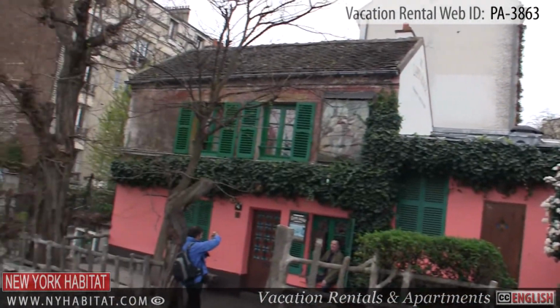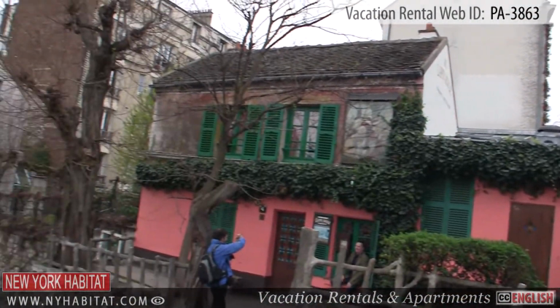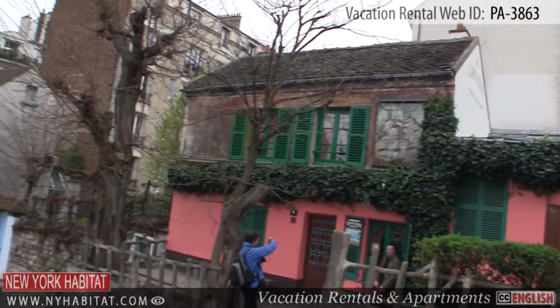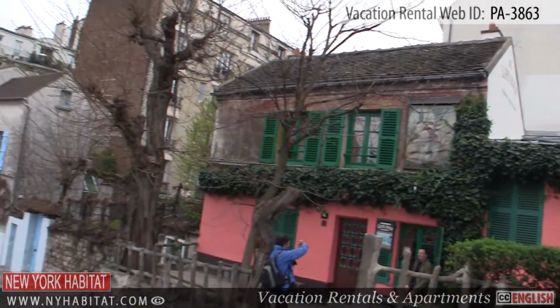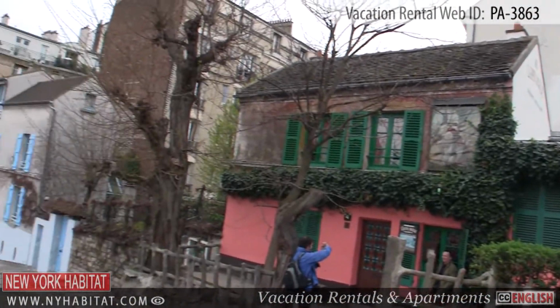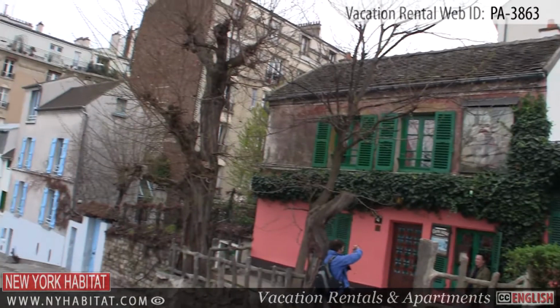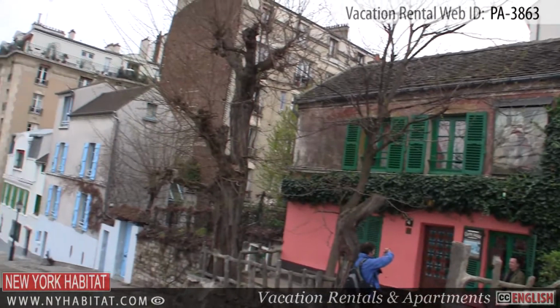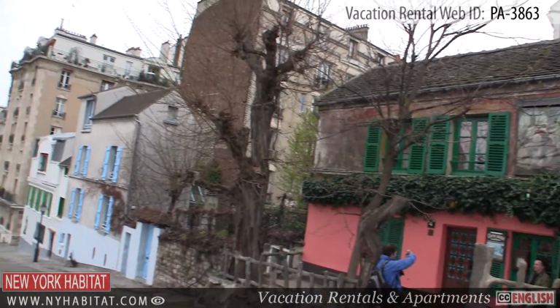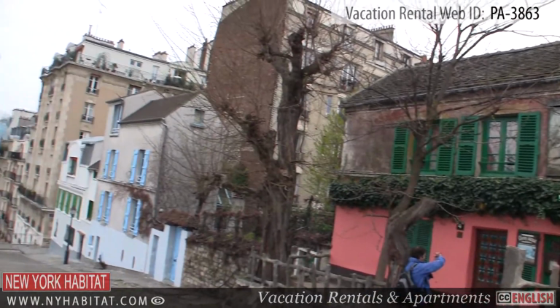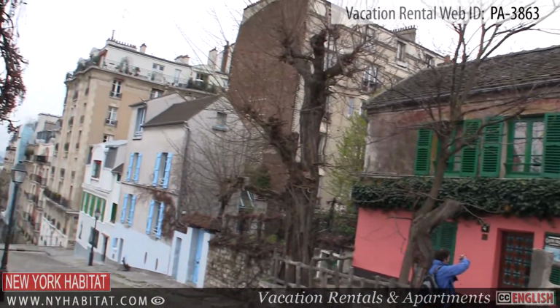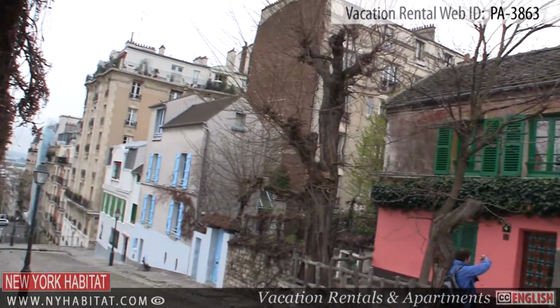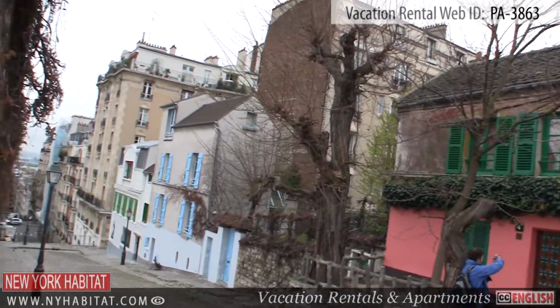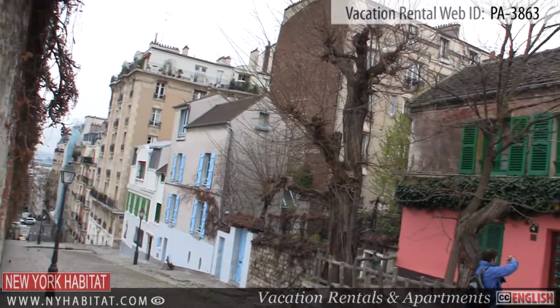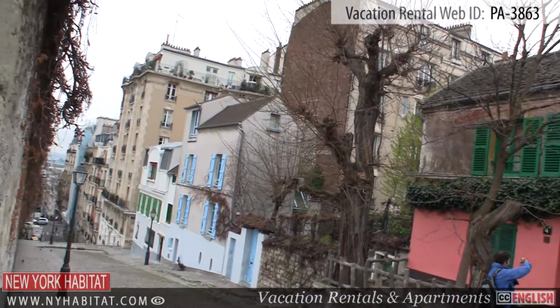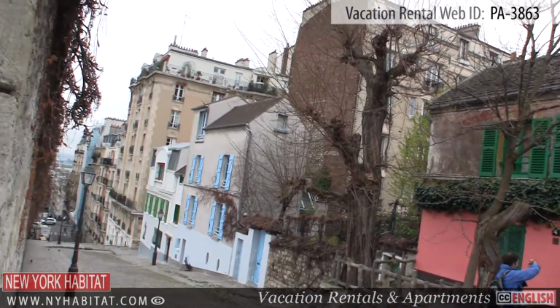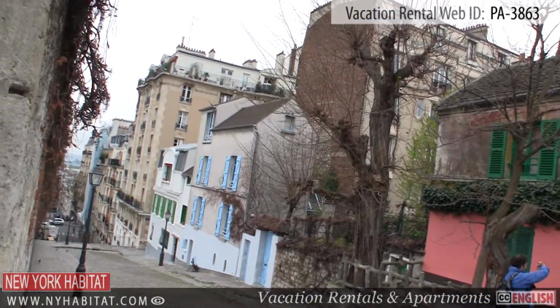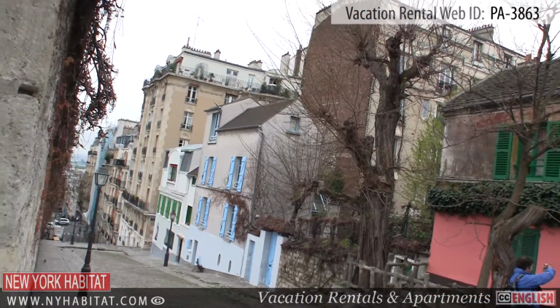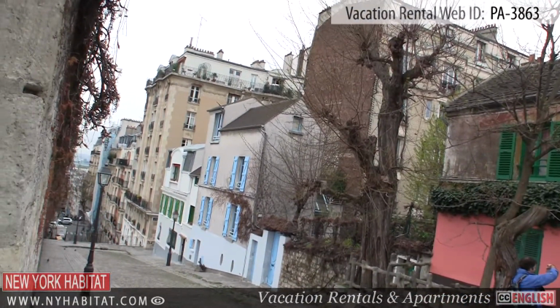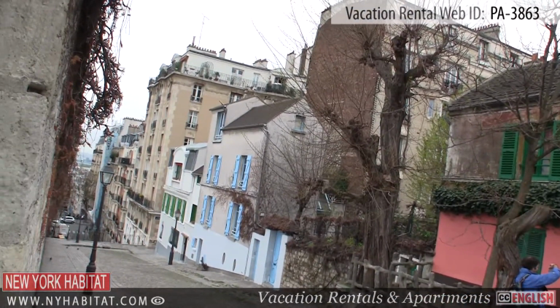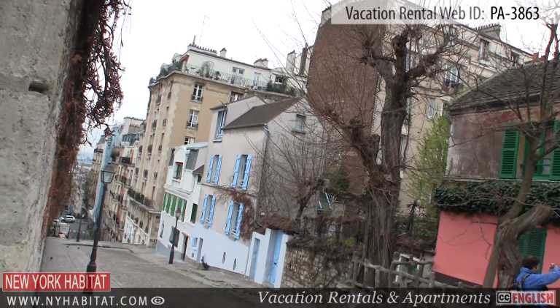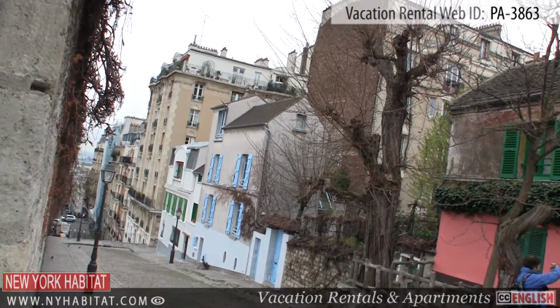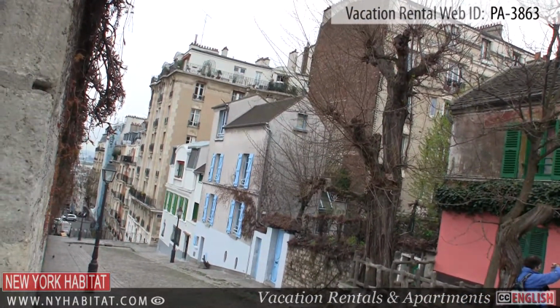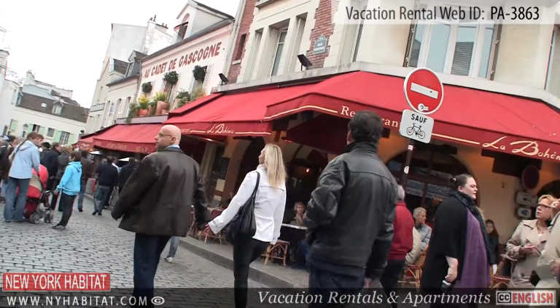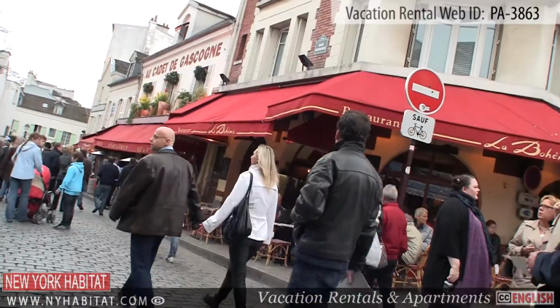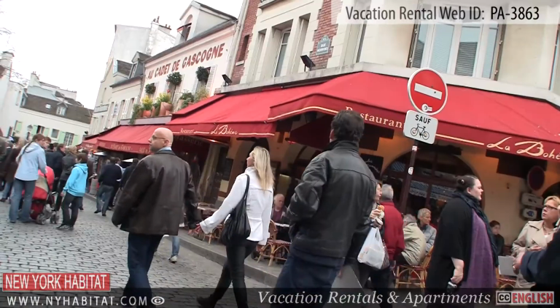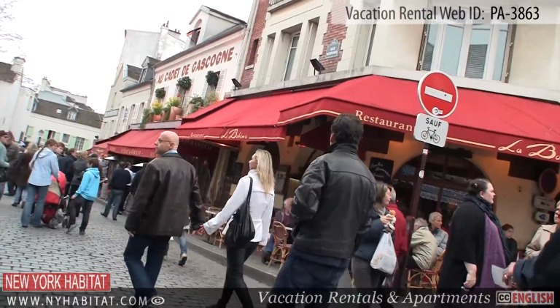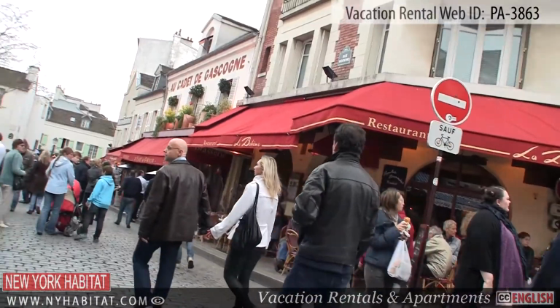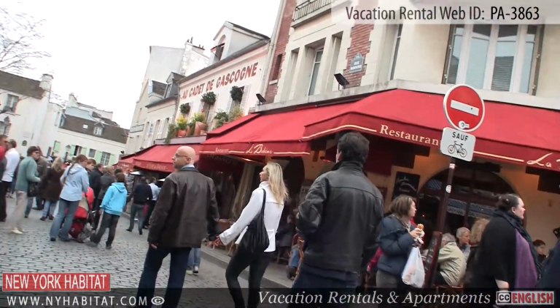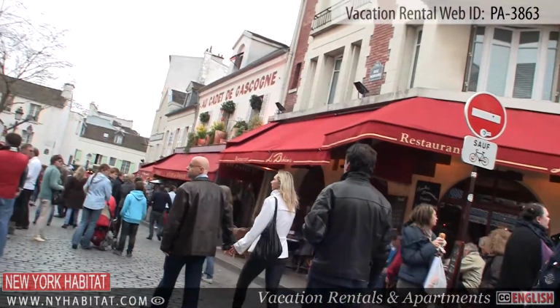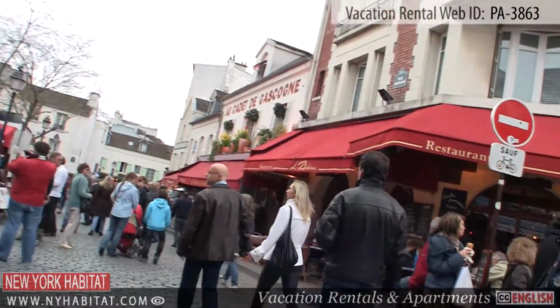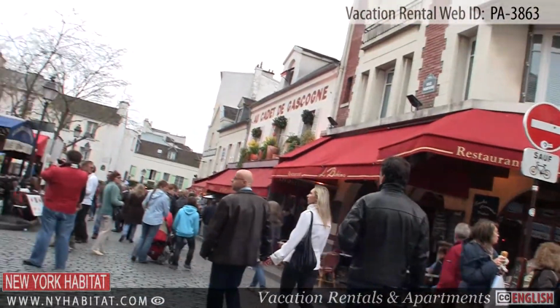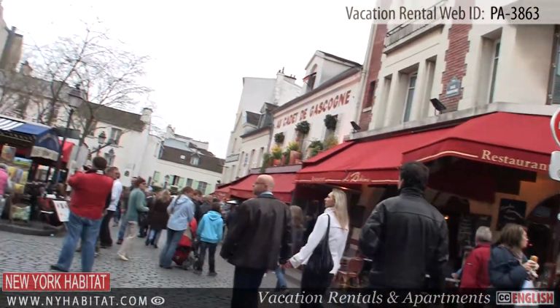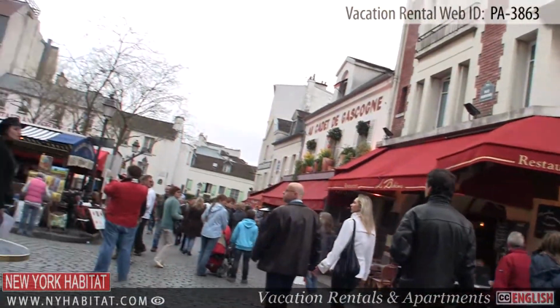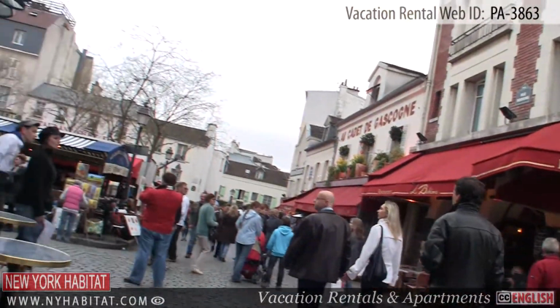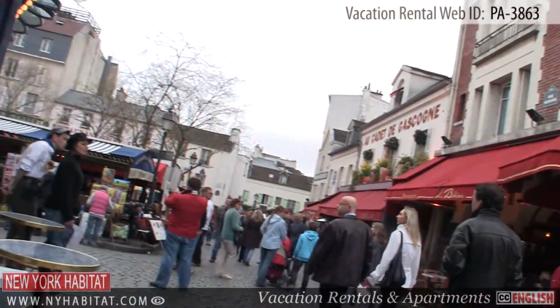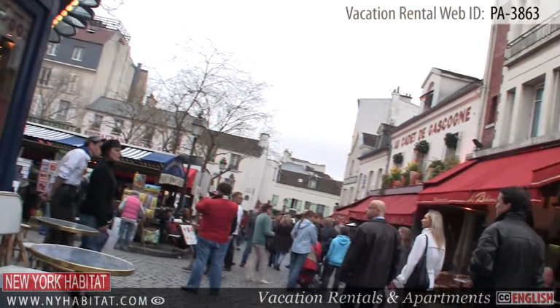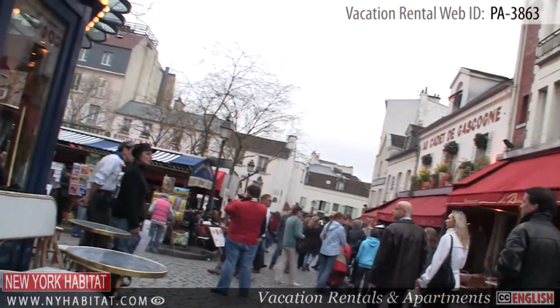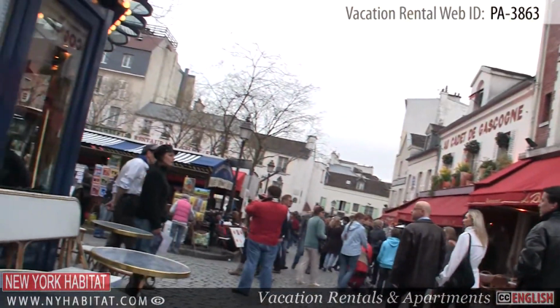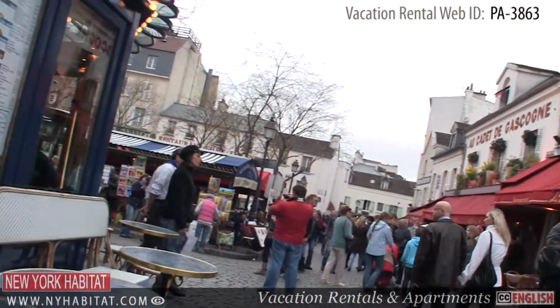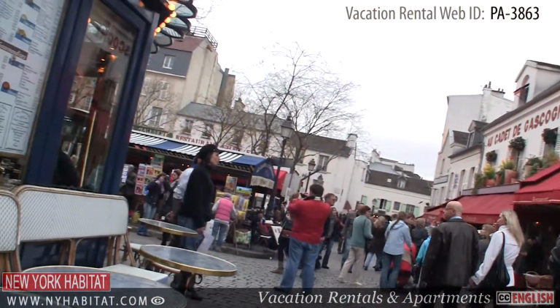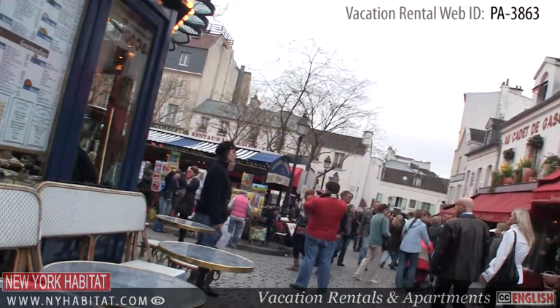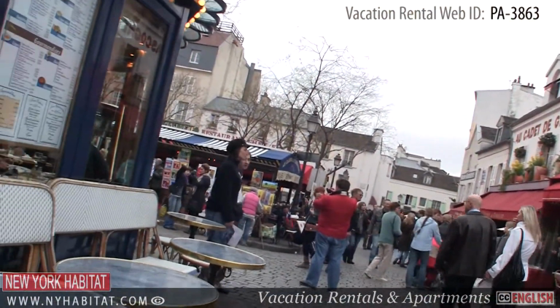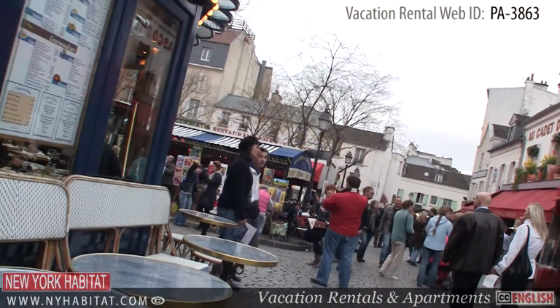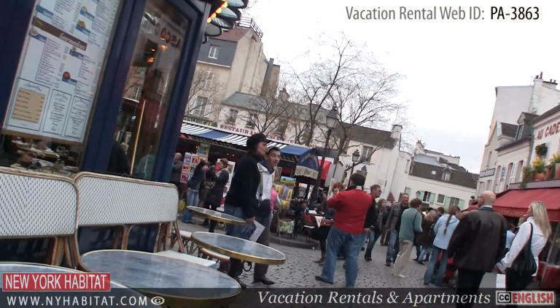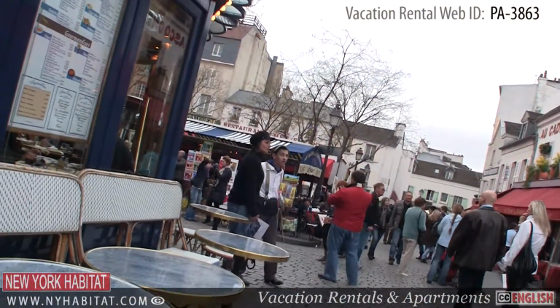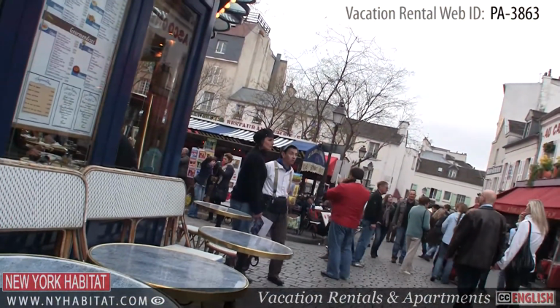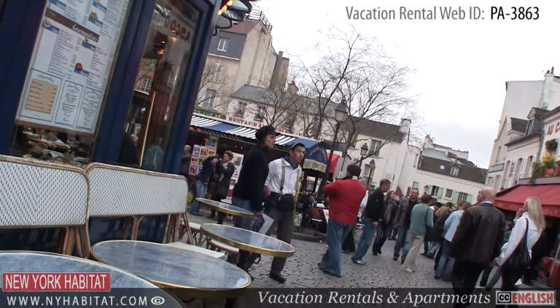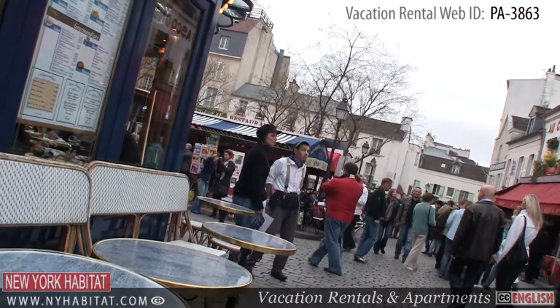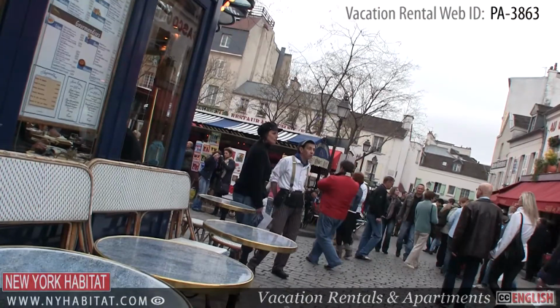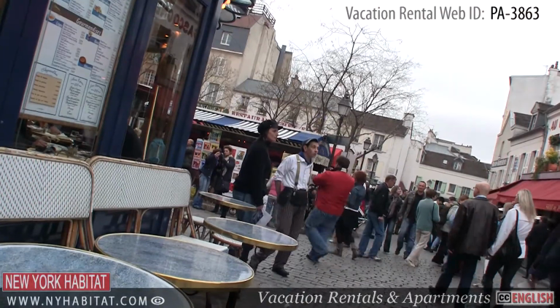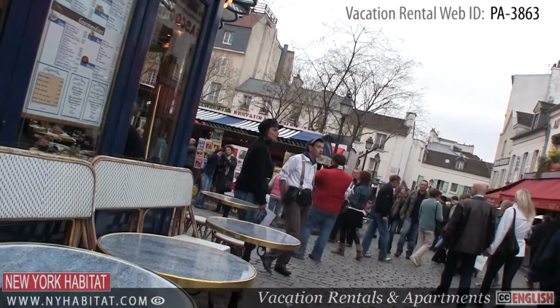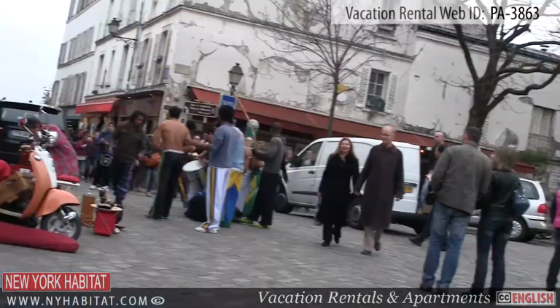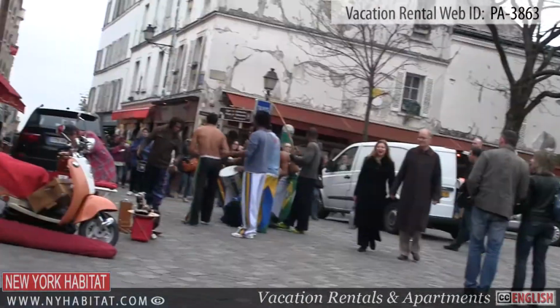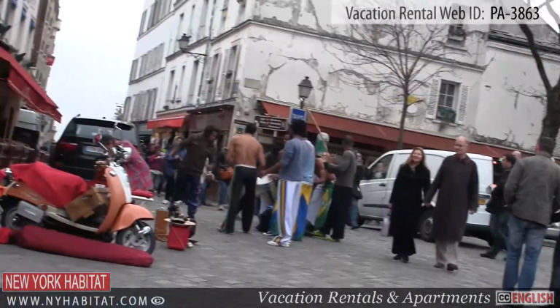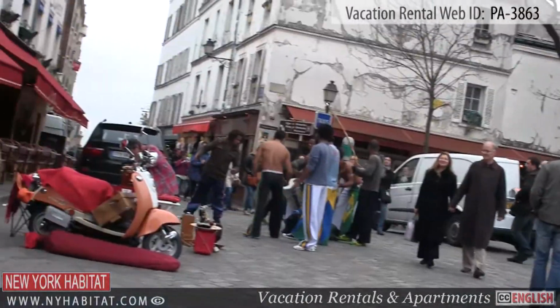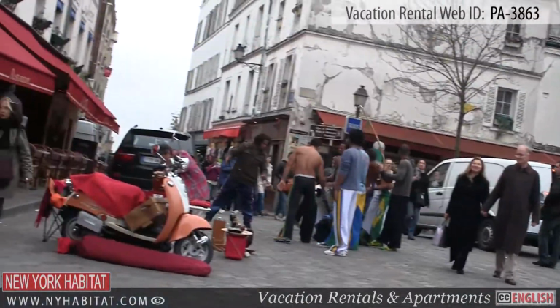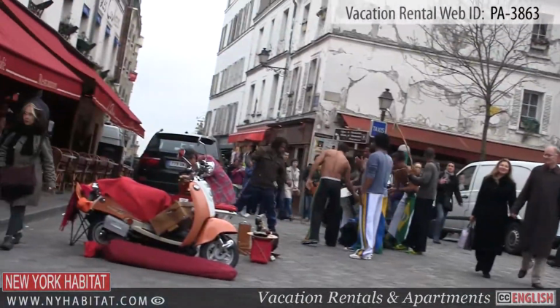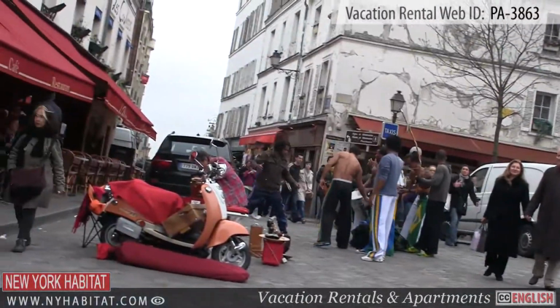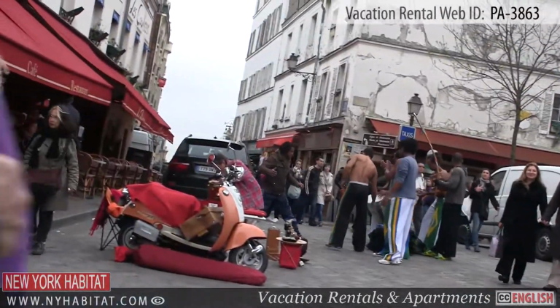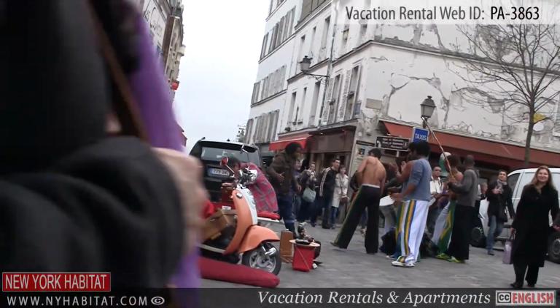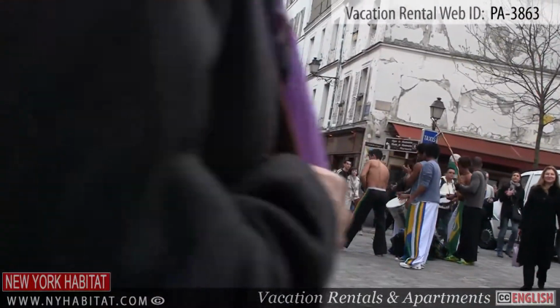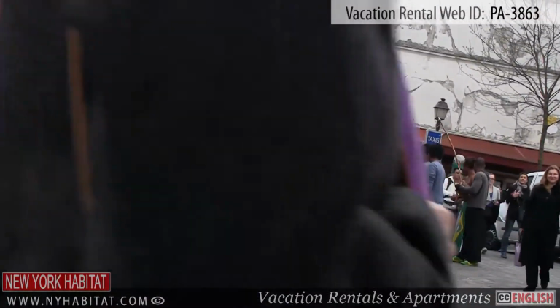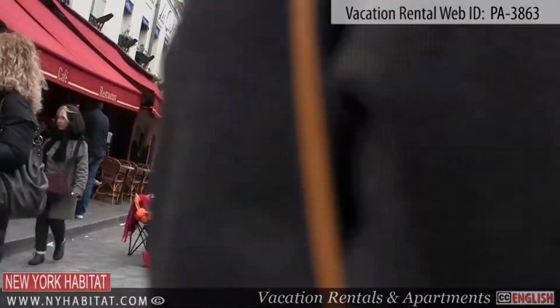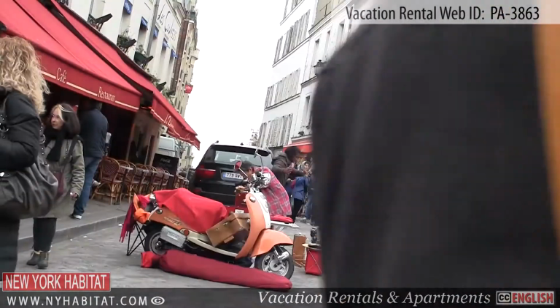Just a few streets from the Sacré-Cœur is the Place du Tertre. This square is very lively and dynamic with its many artists and restaurants.